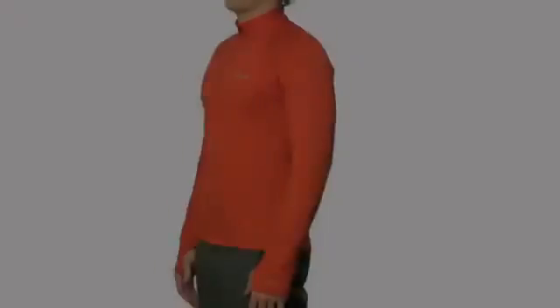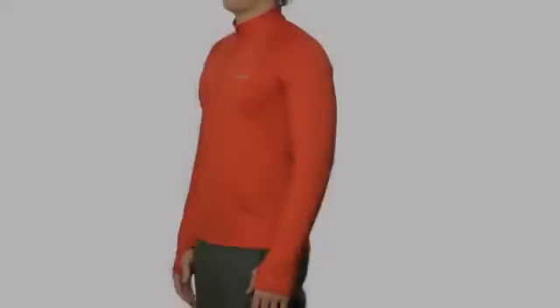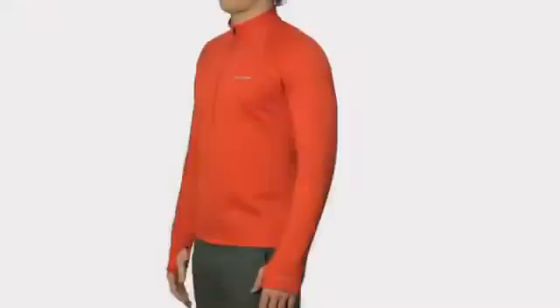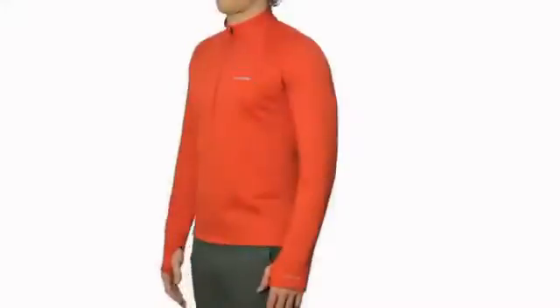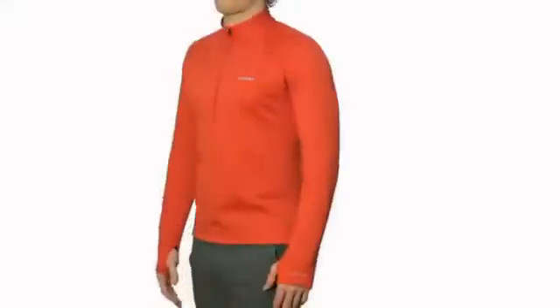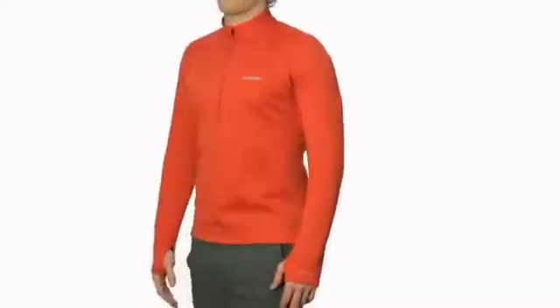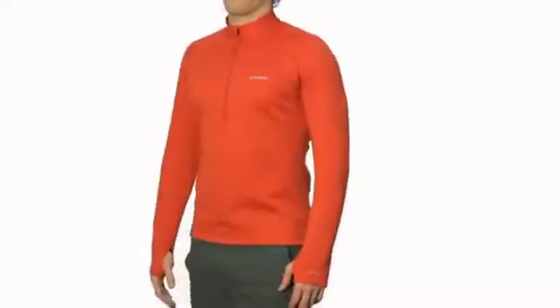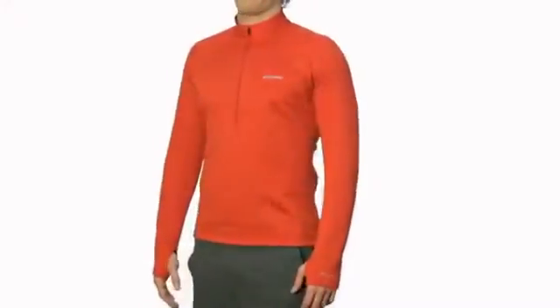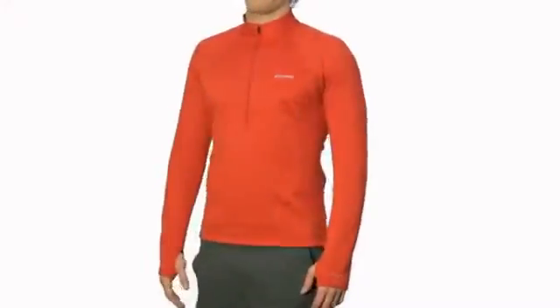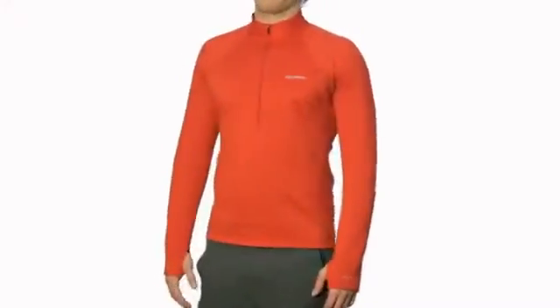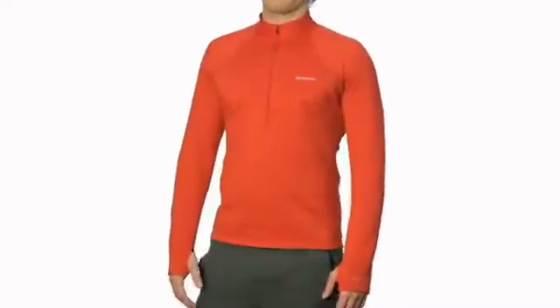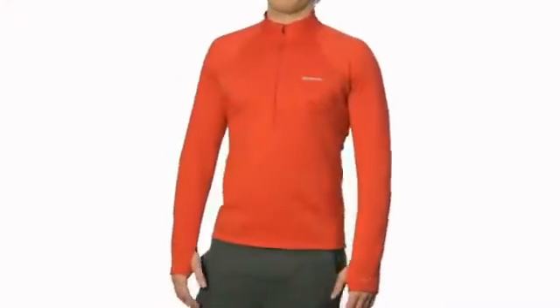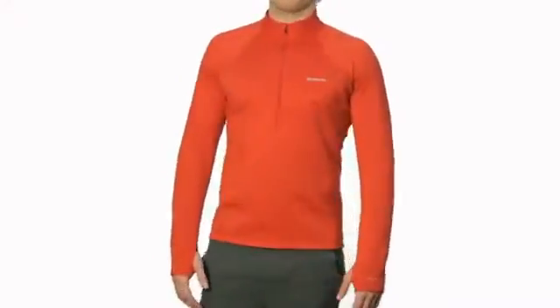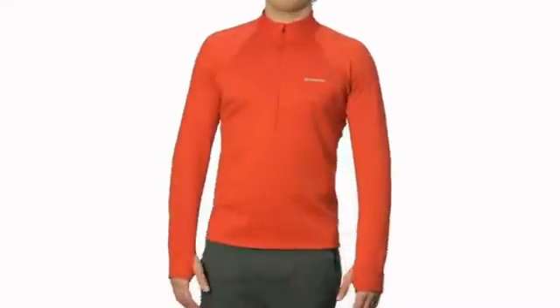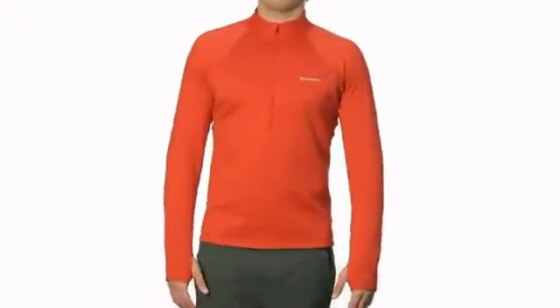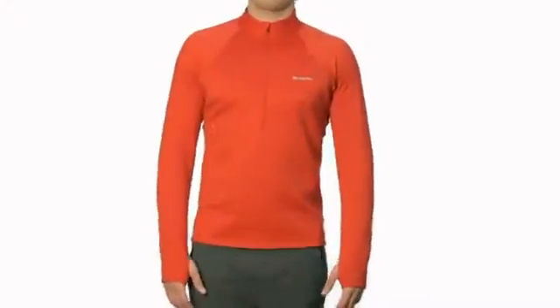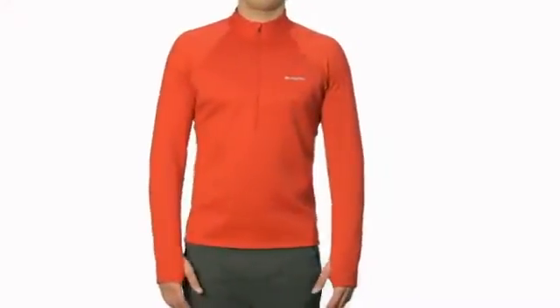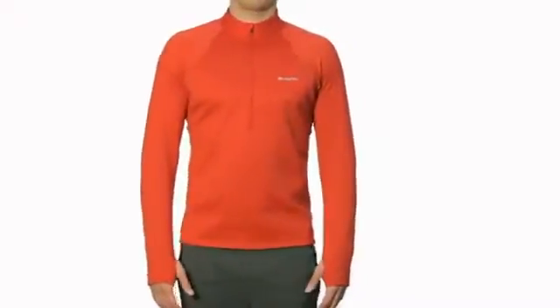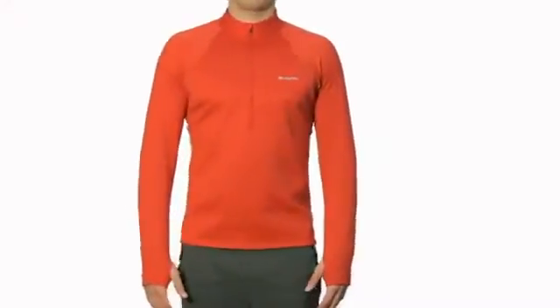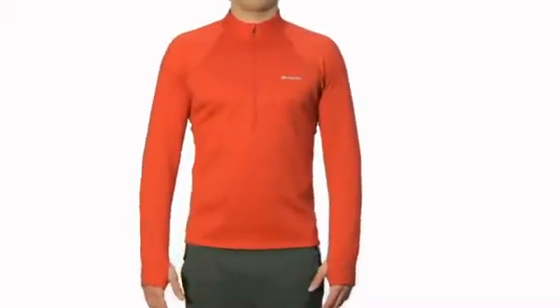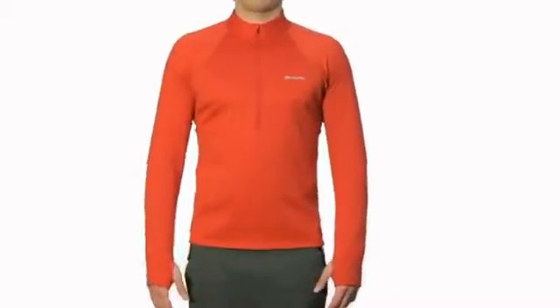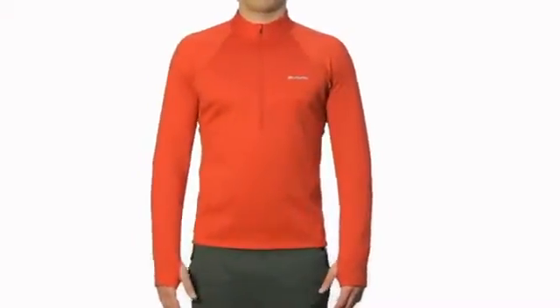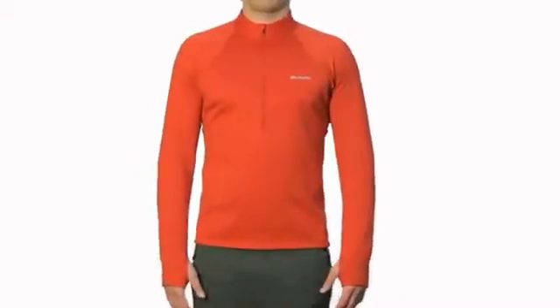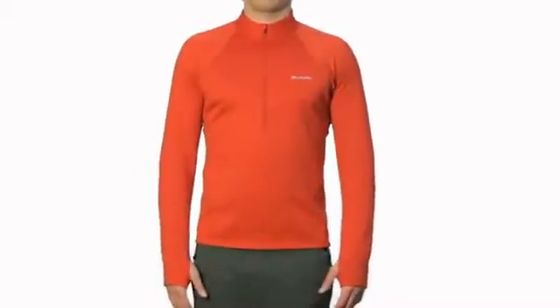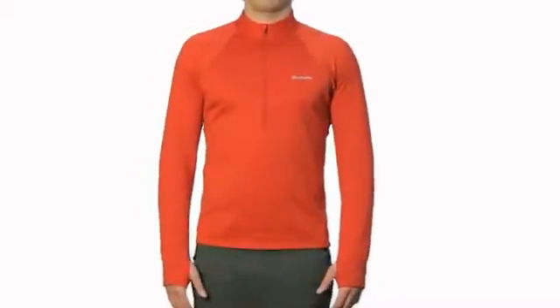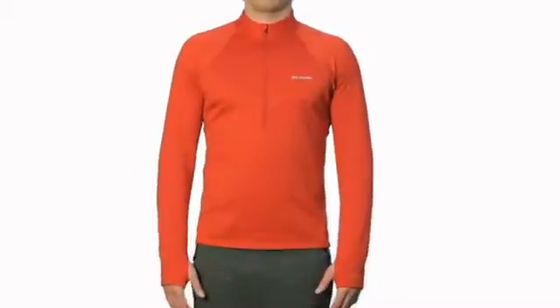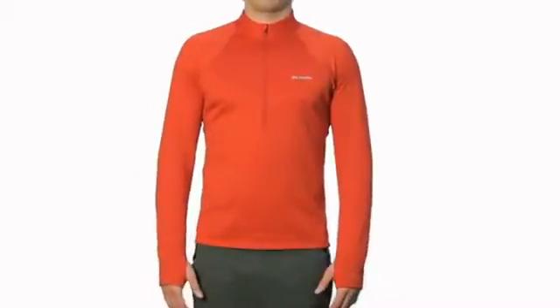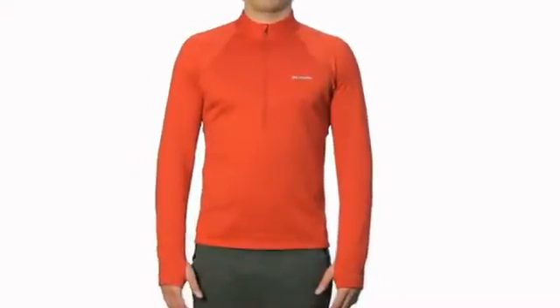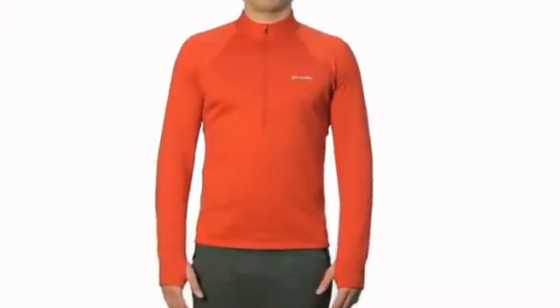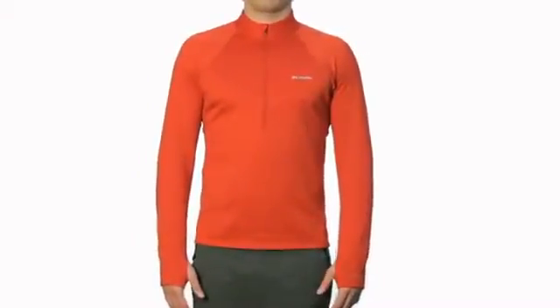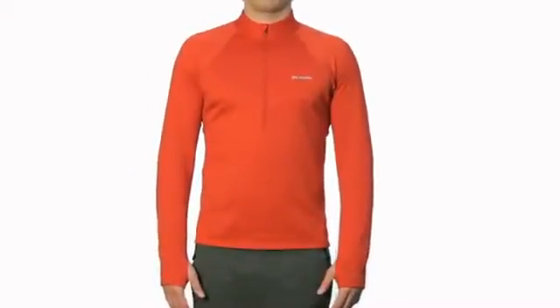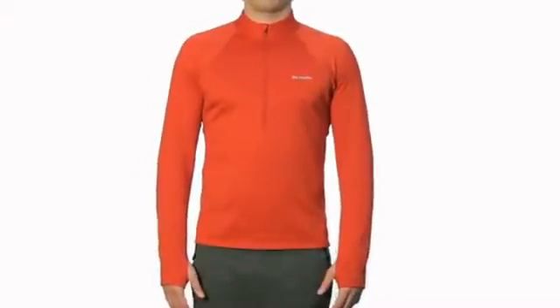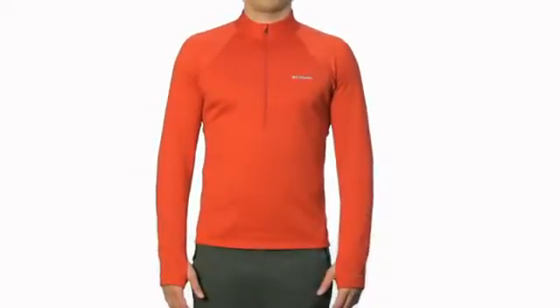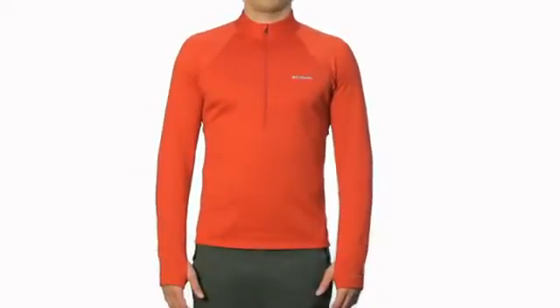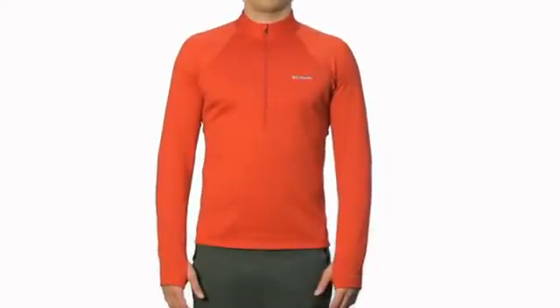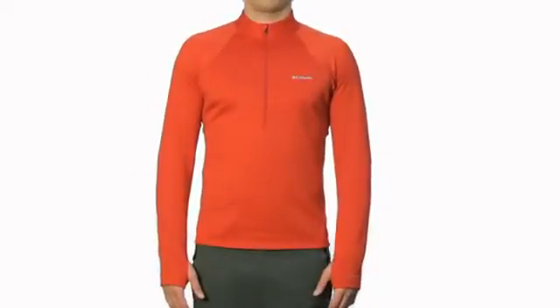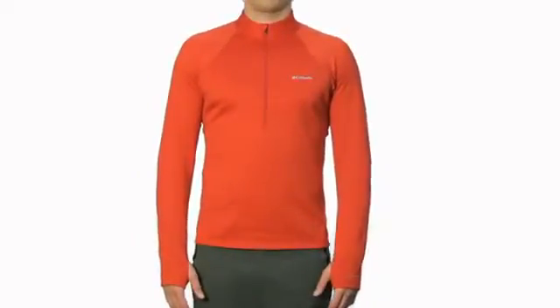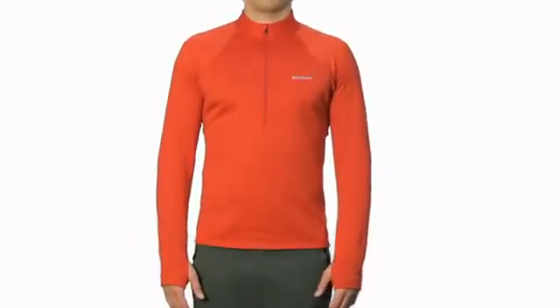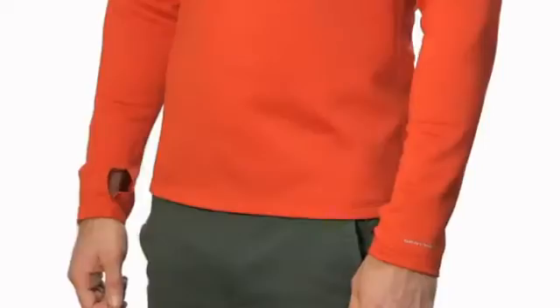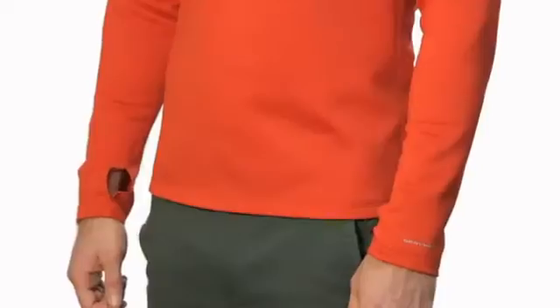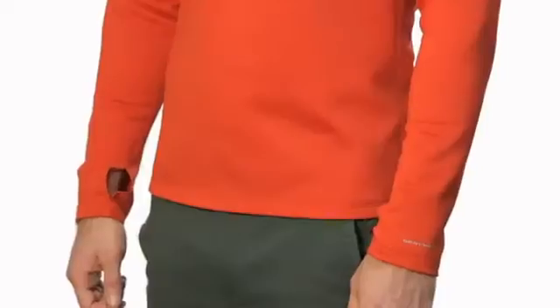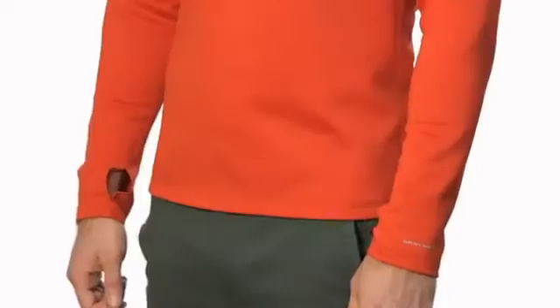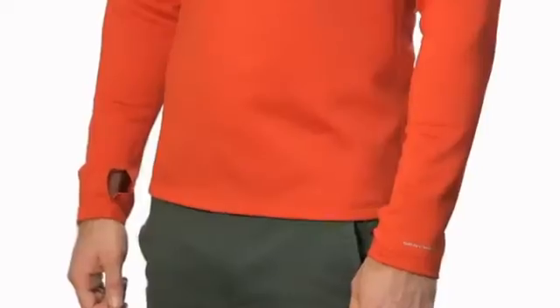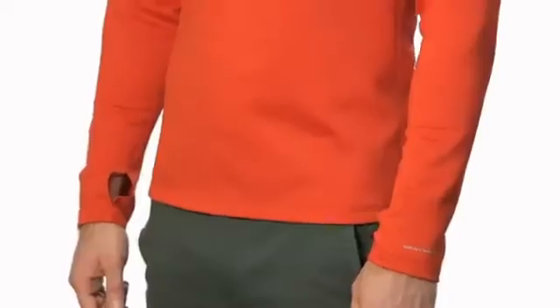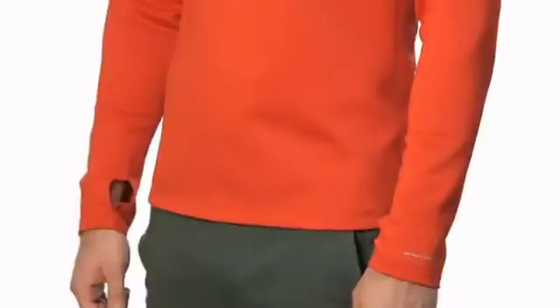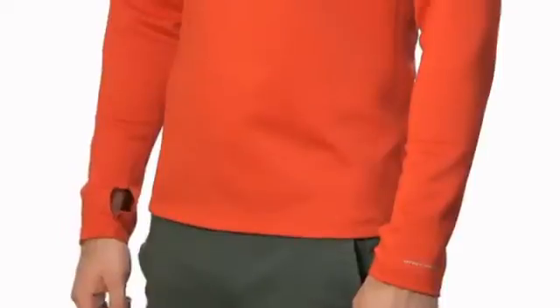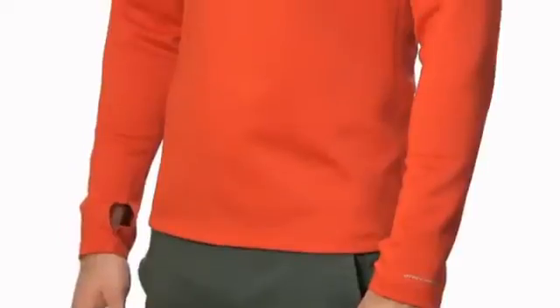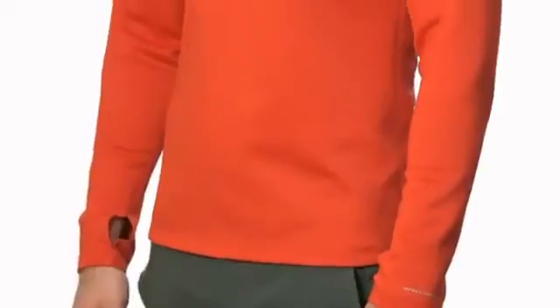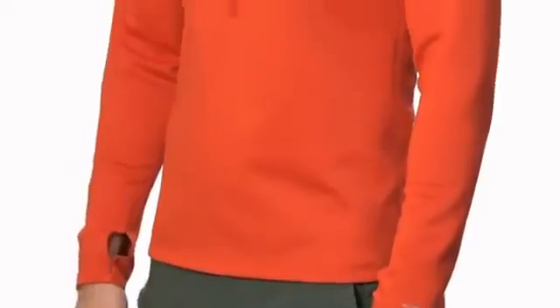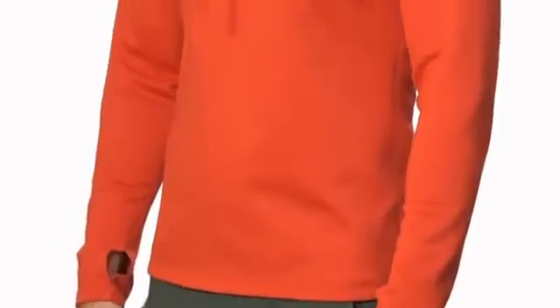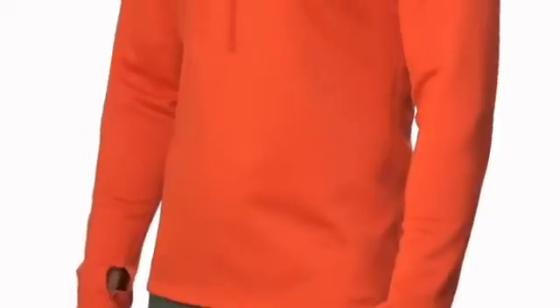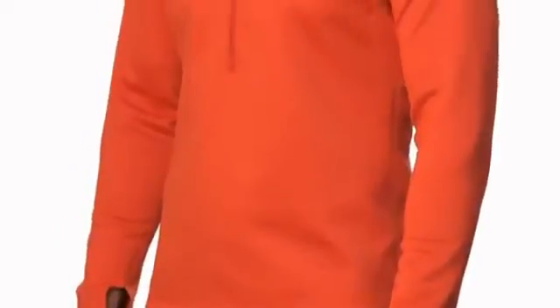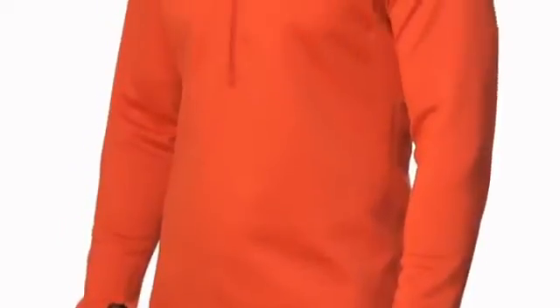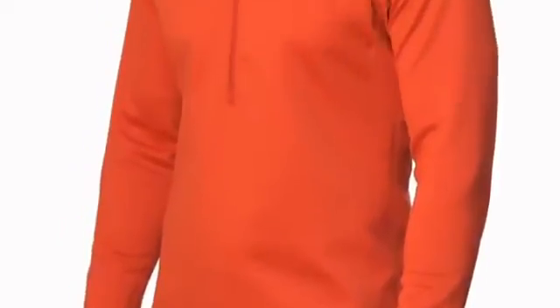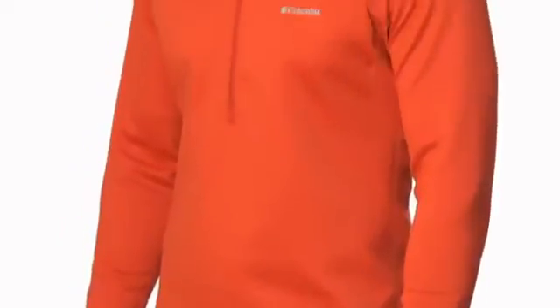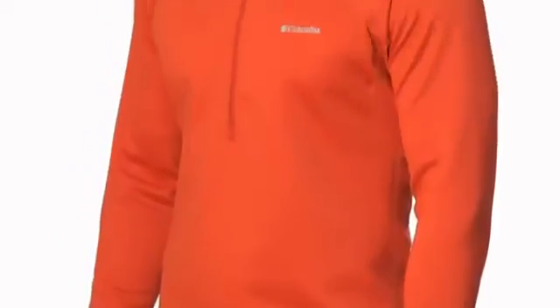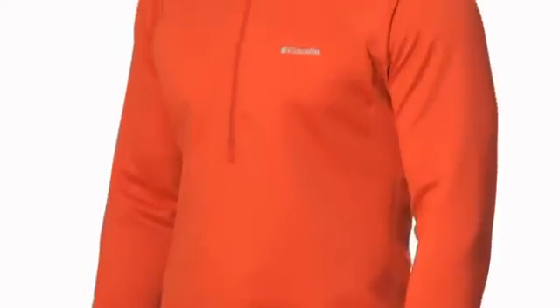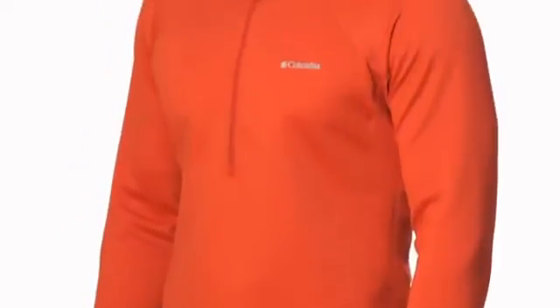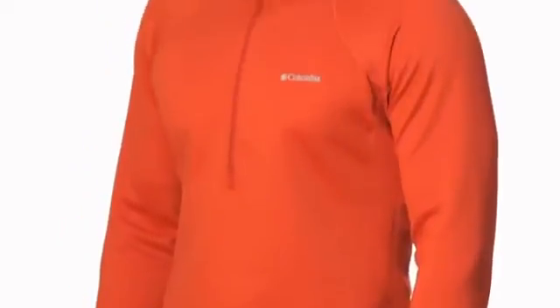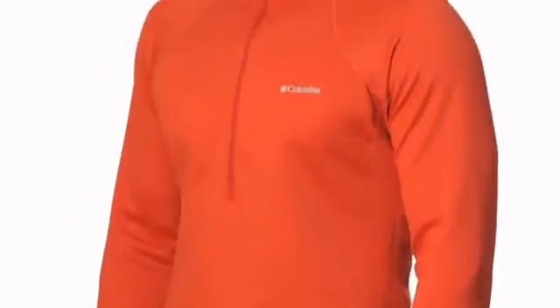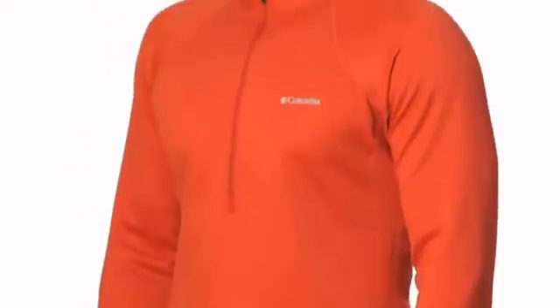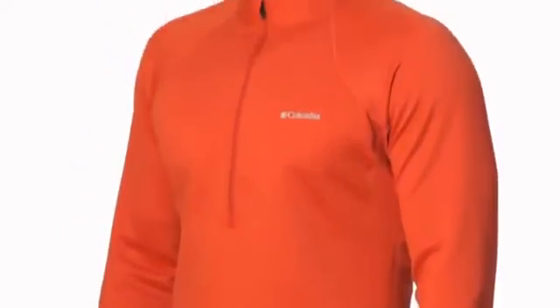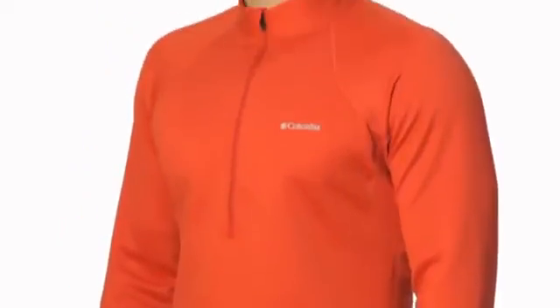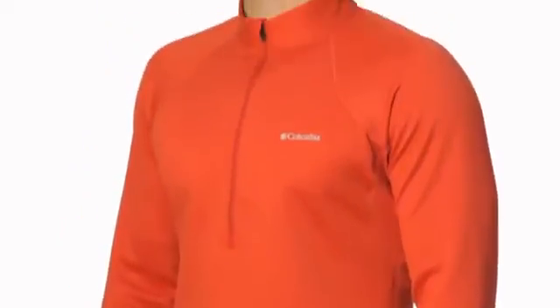The Extreme Fleece Long Sleeve is a heavyweight performance fit base layer top for aerobic activity in the extreme cold.